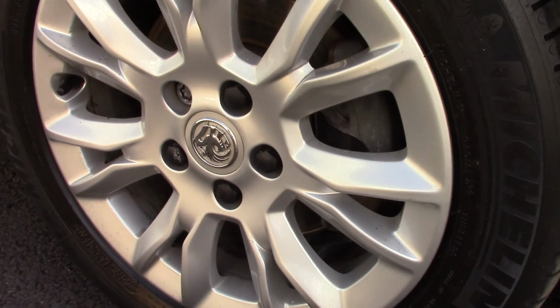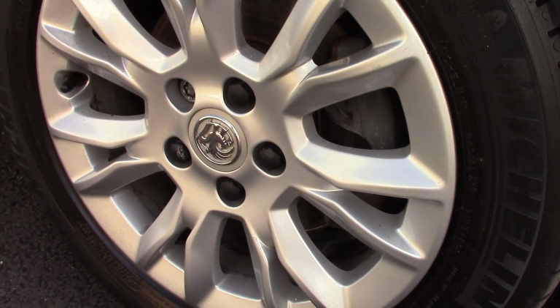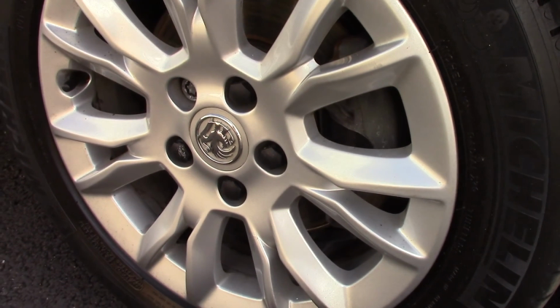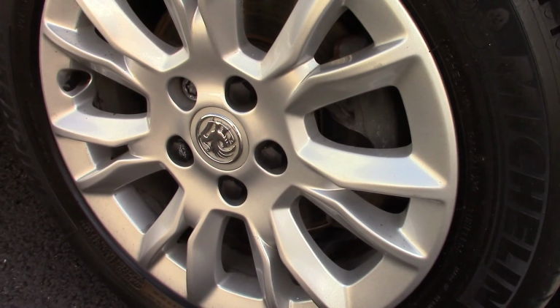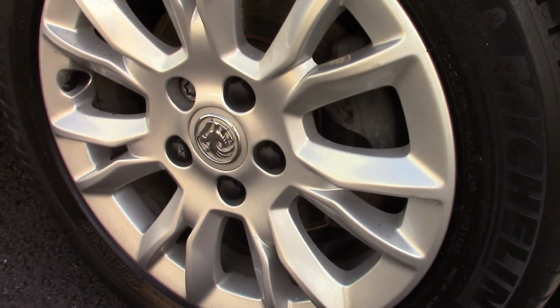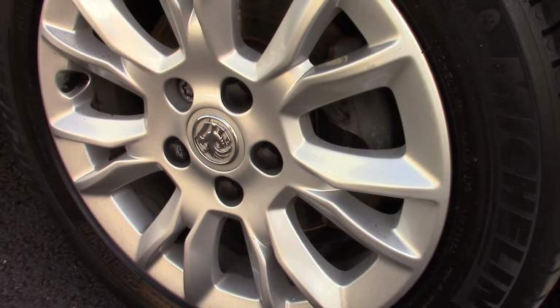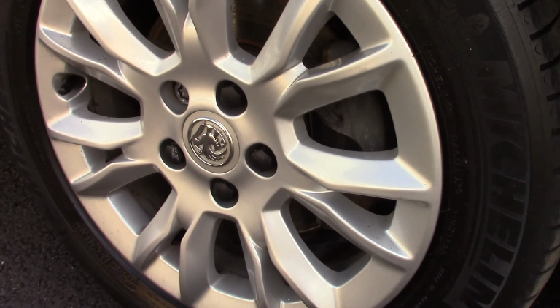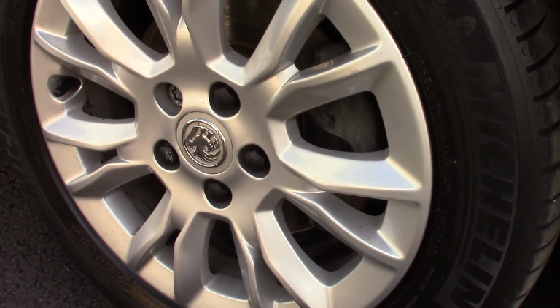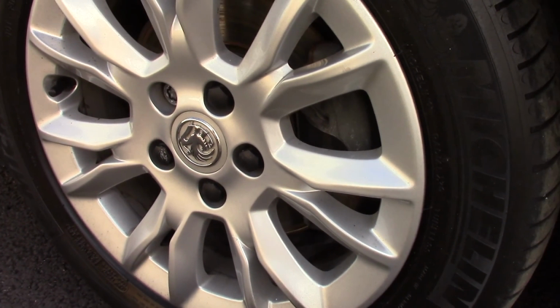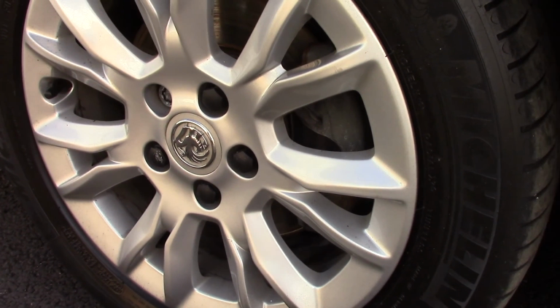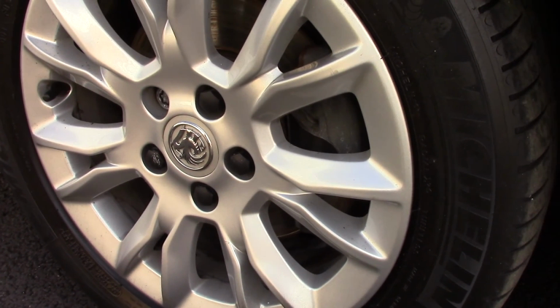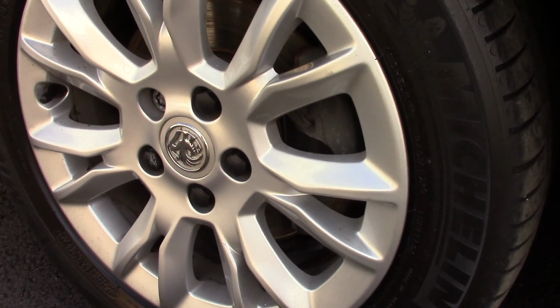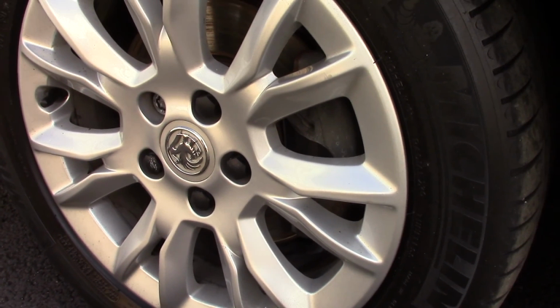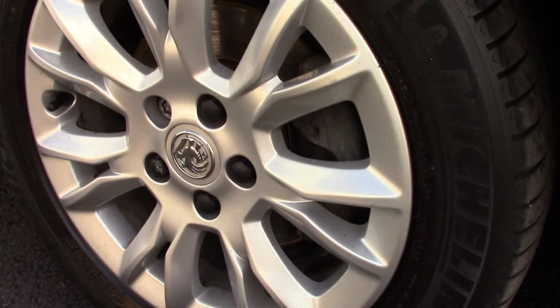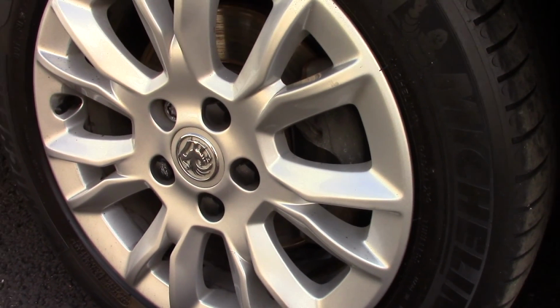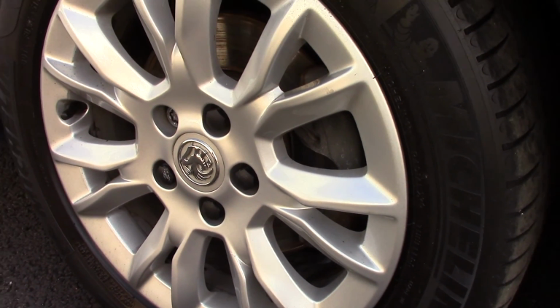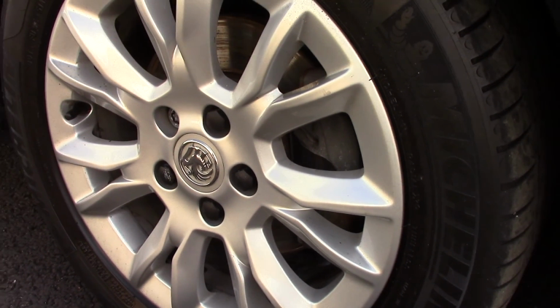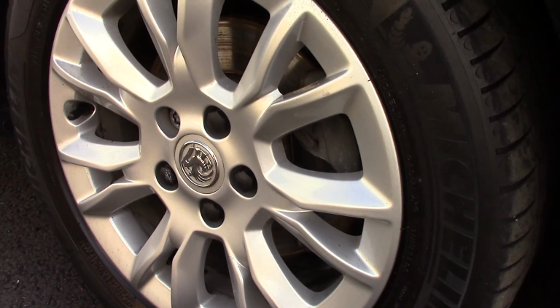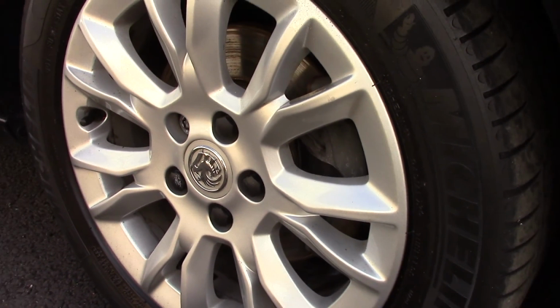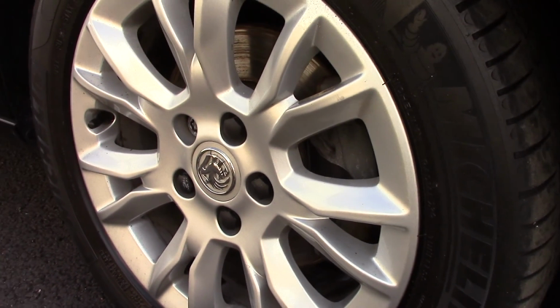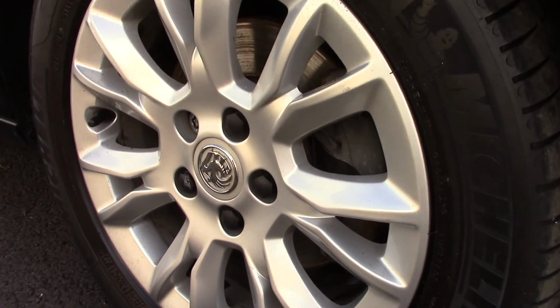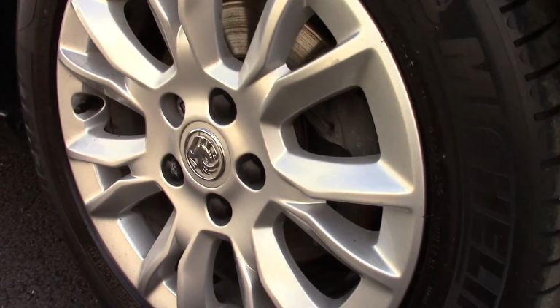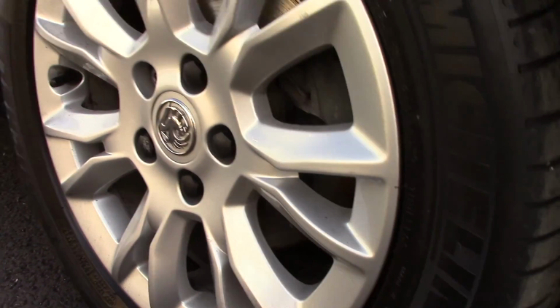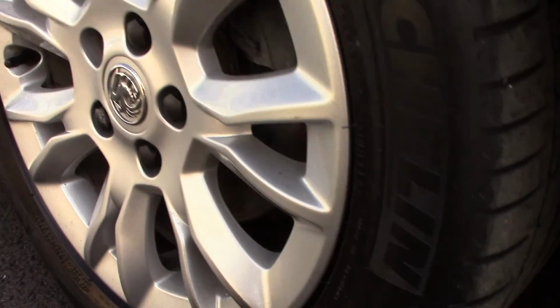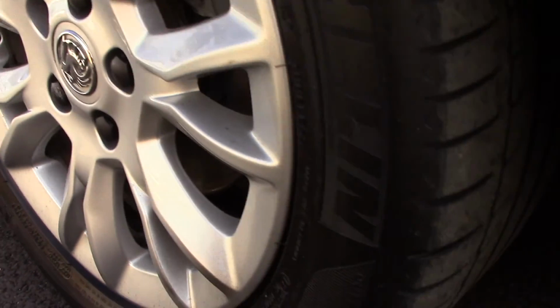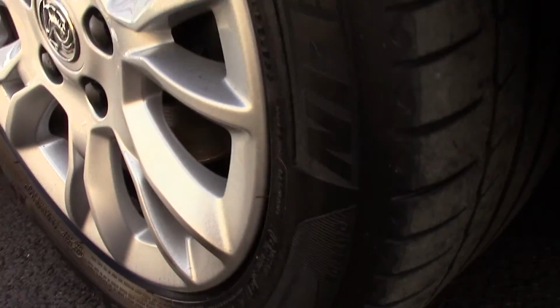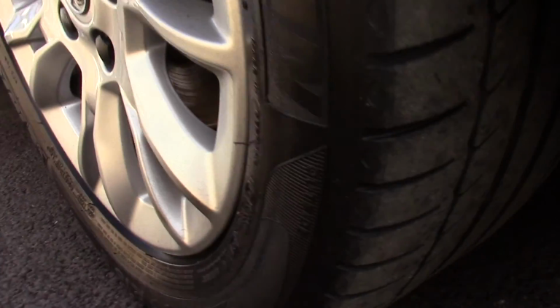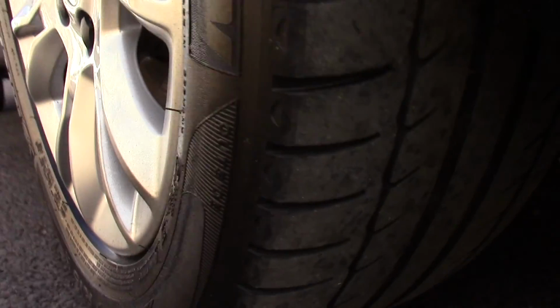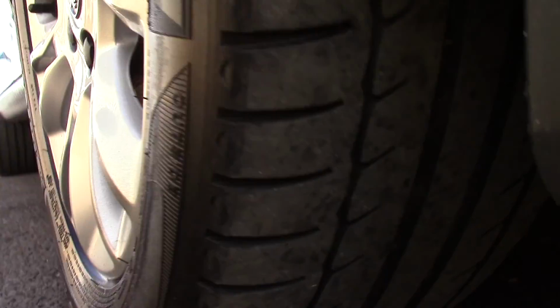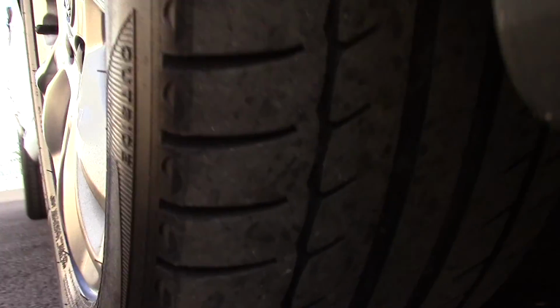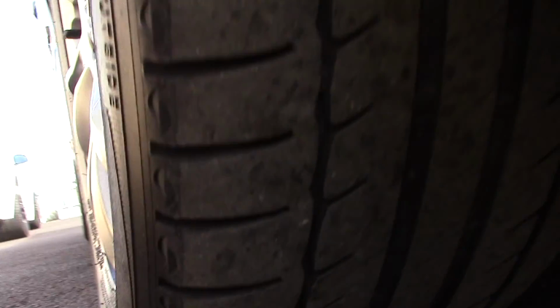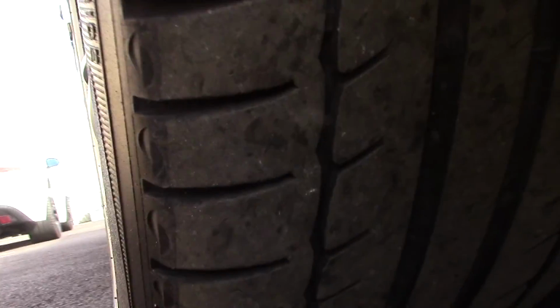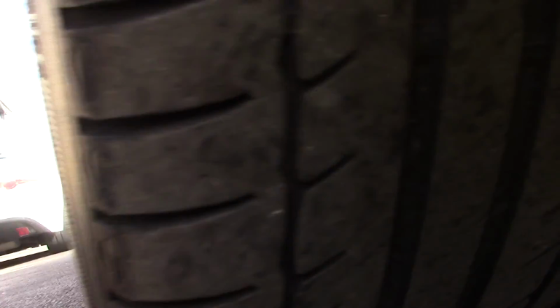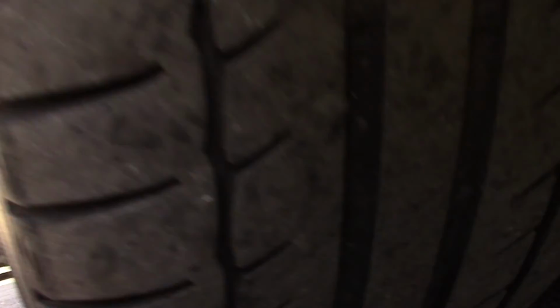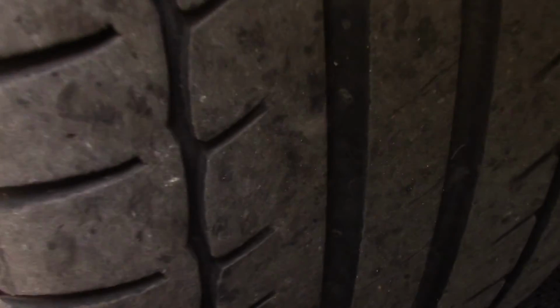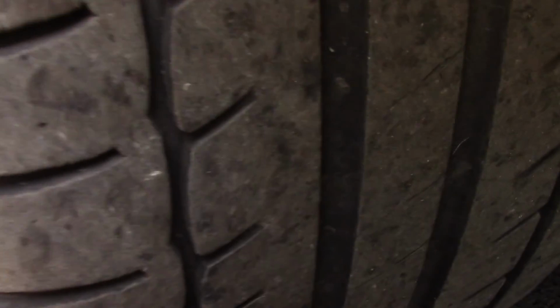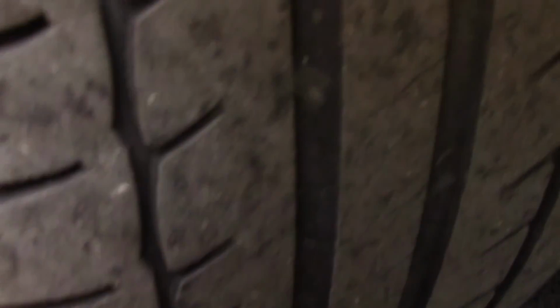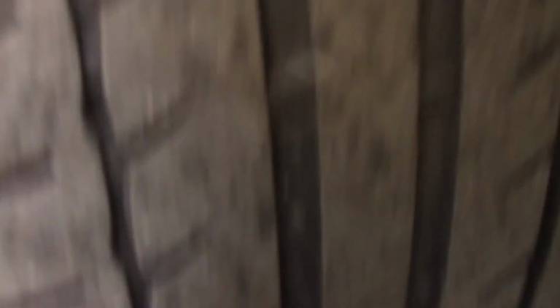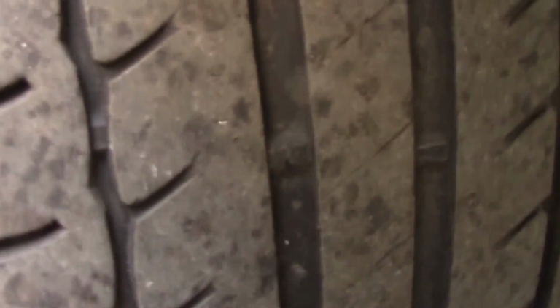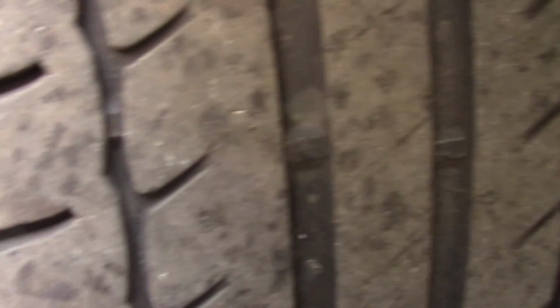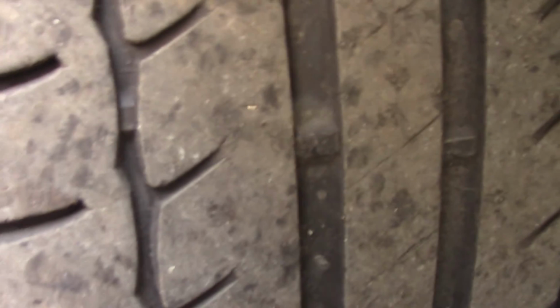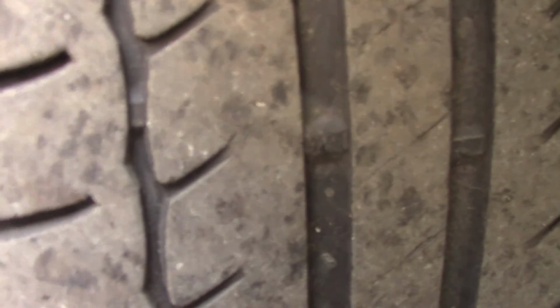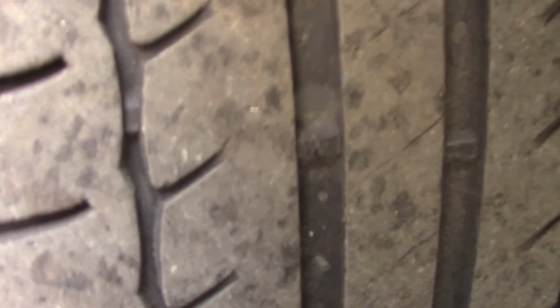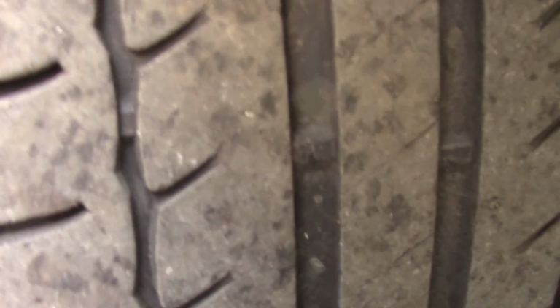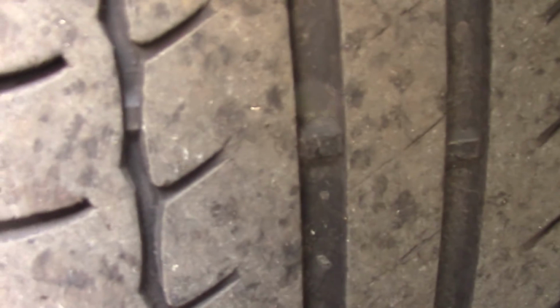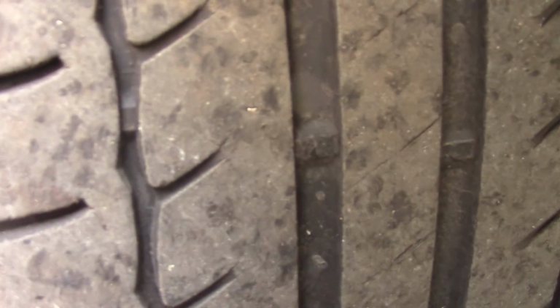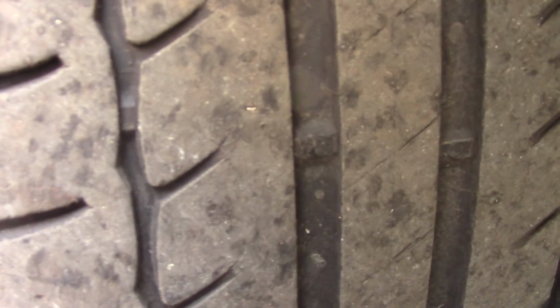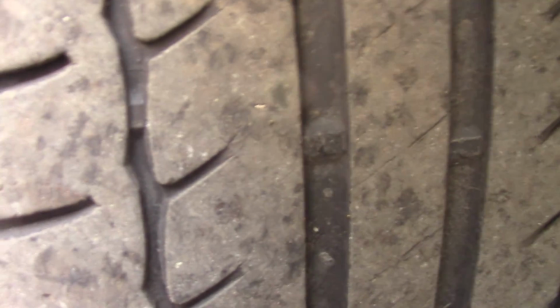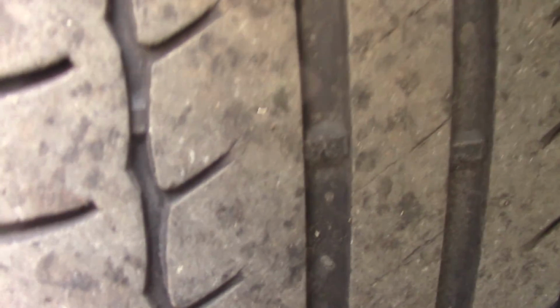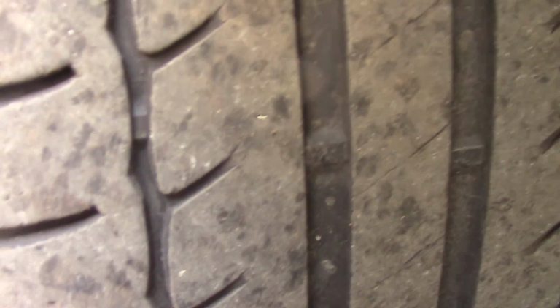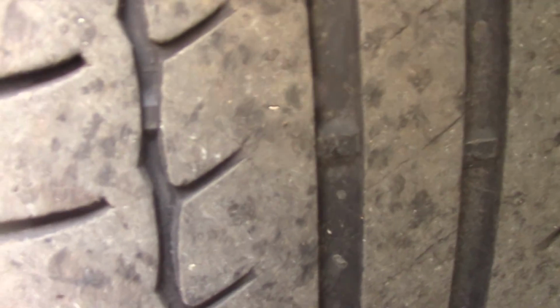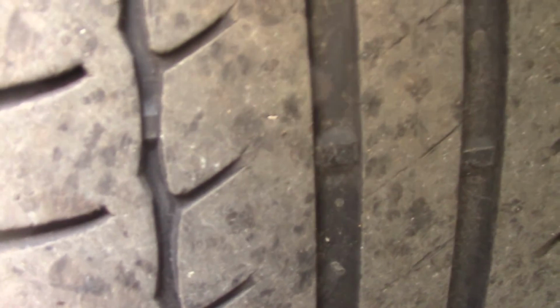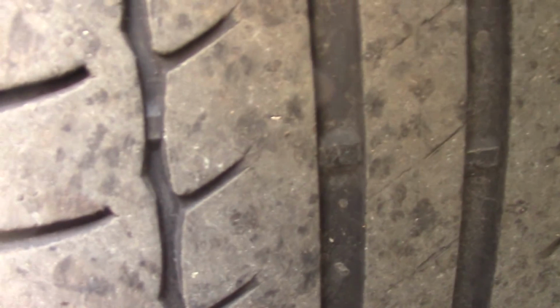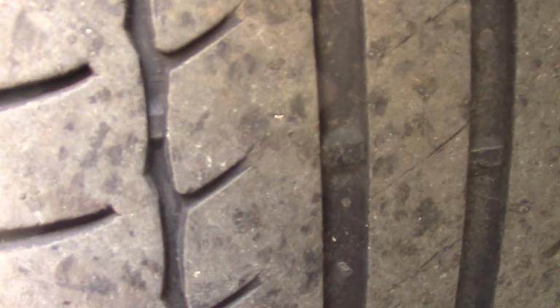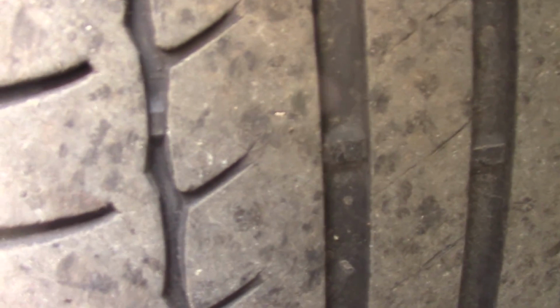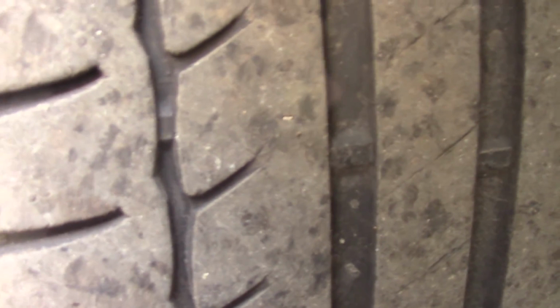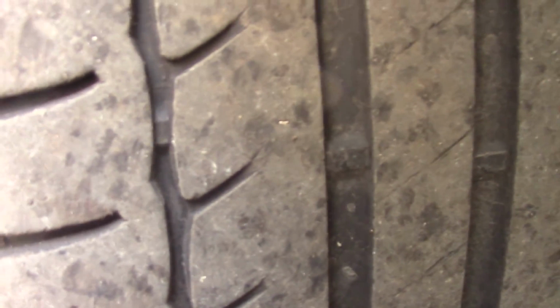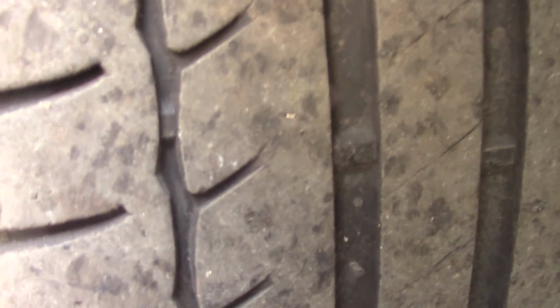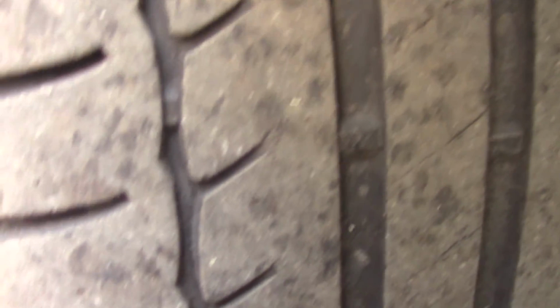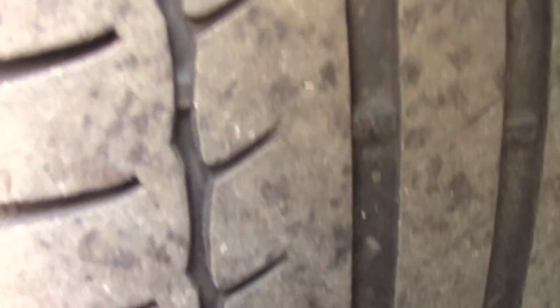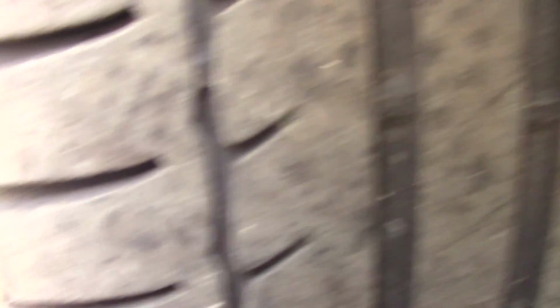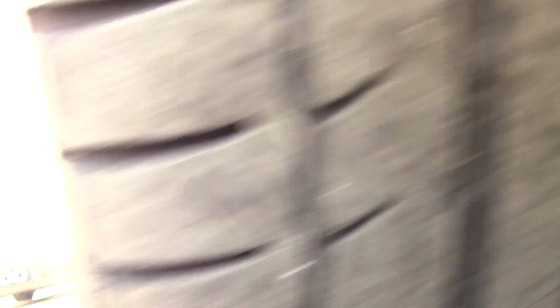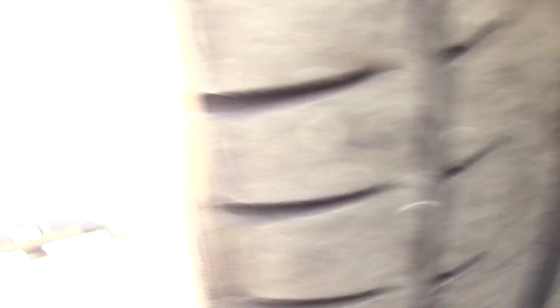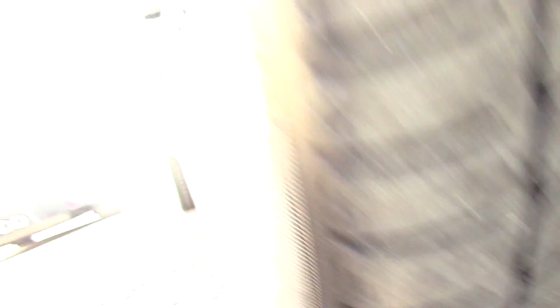Down here we can get a look at the alloy wheels. And compared to a new tyre, which is 8mm, these are 4mm on the front and 5mm on the rear.